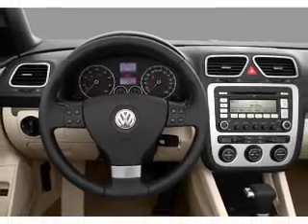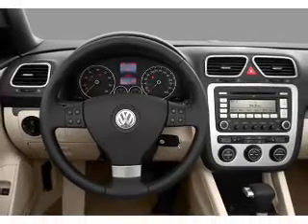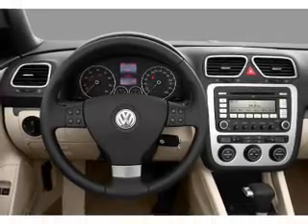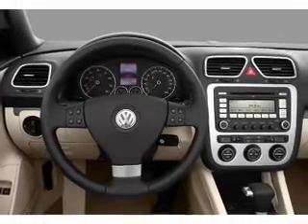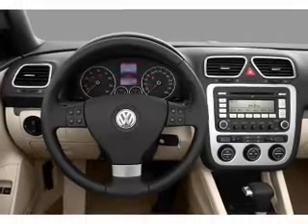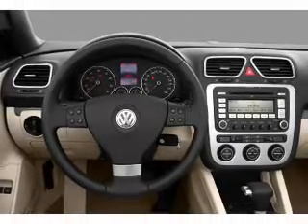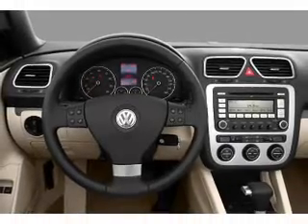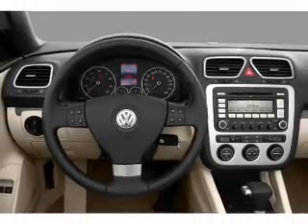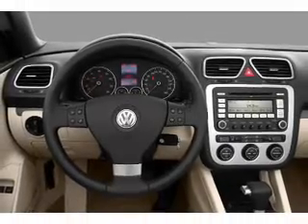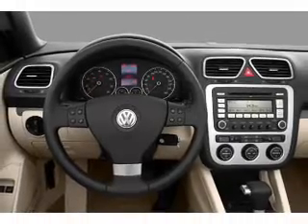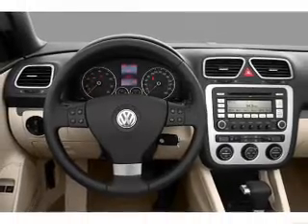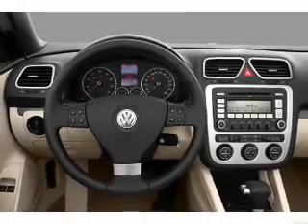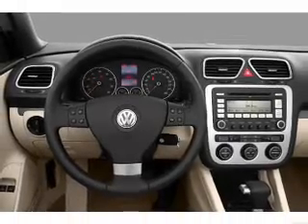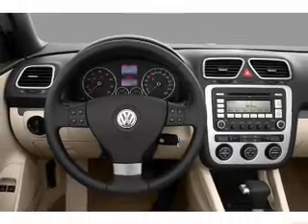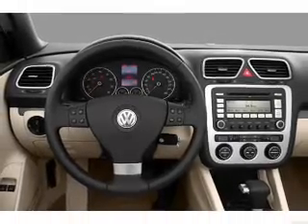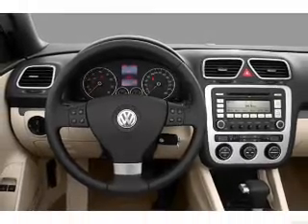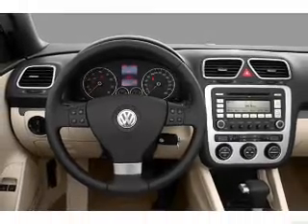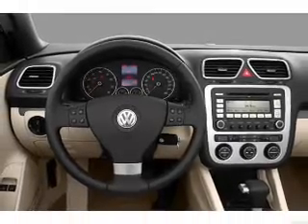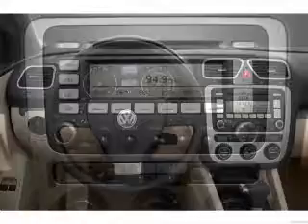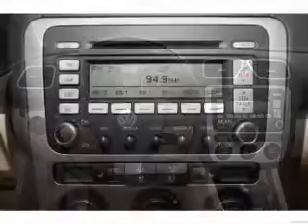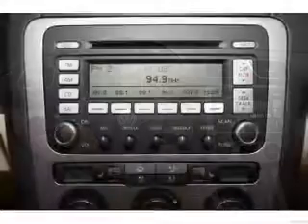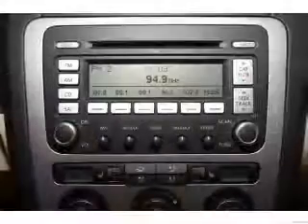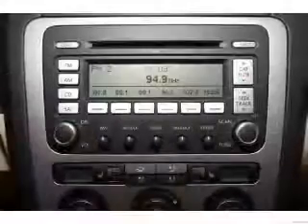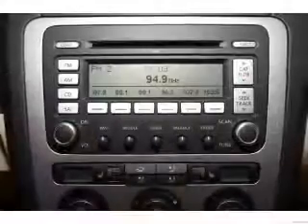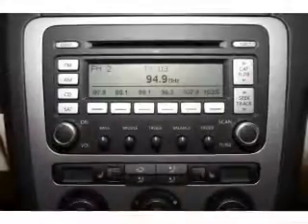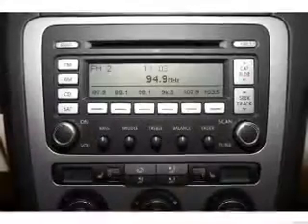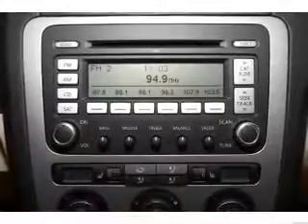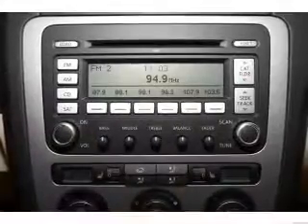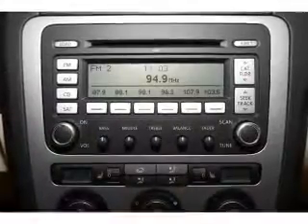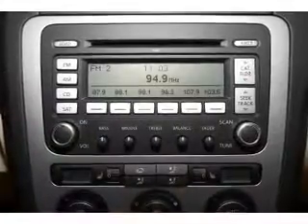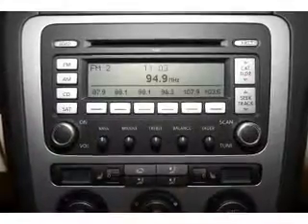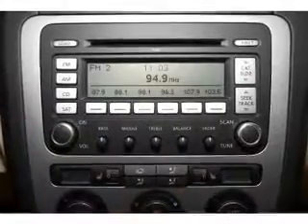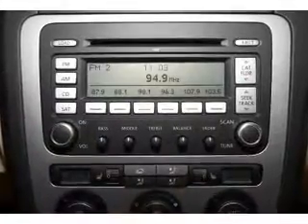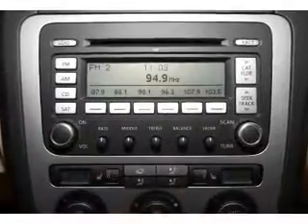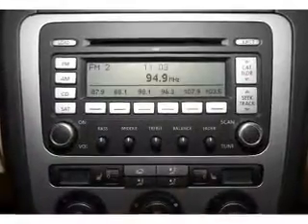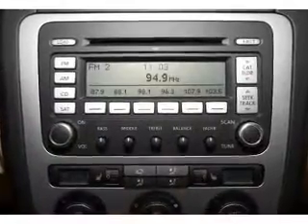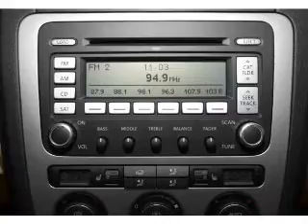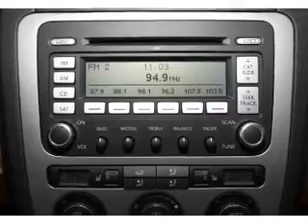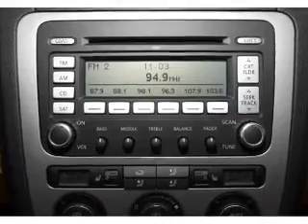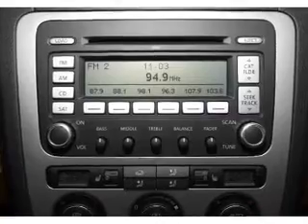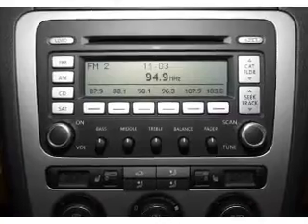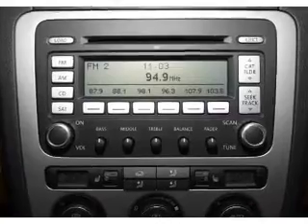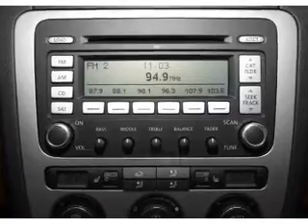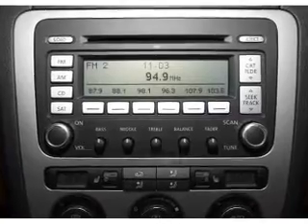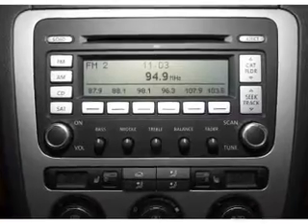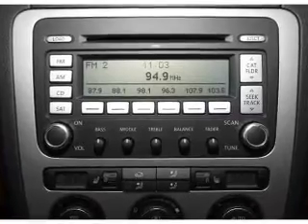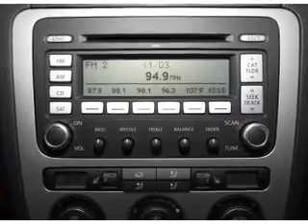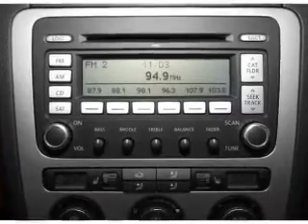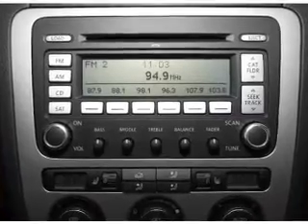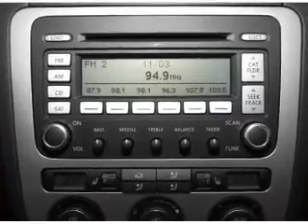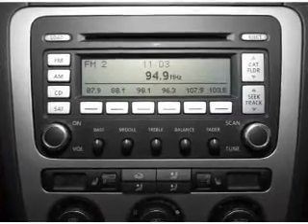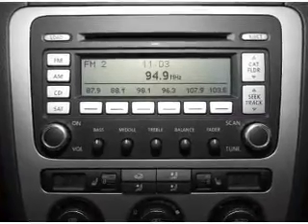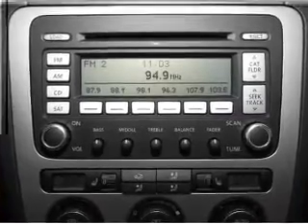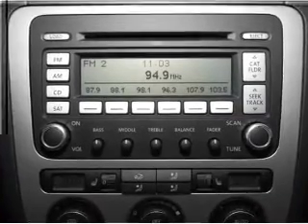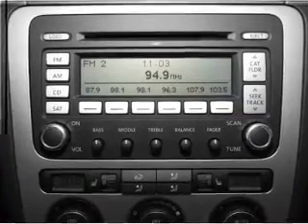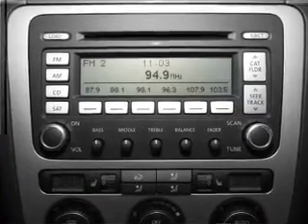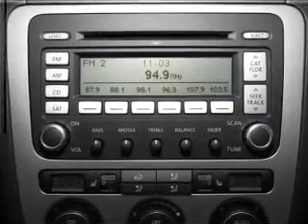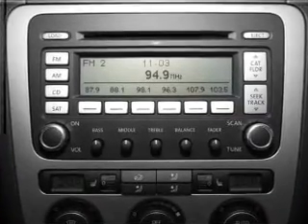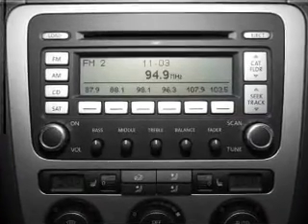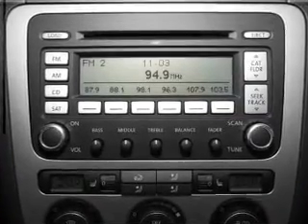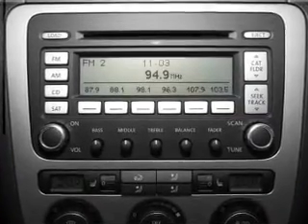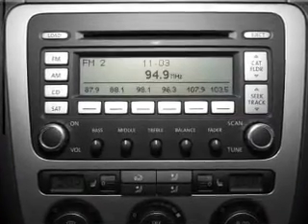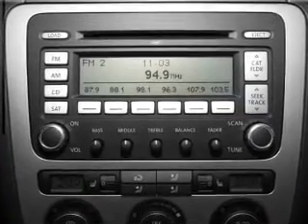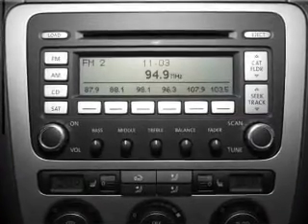An alarm system, an AM-FM stereo with a CD player, an adjustable tilt steering wheel. Call today to schedule a test drive.